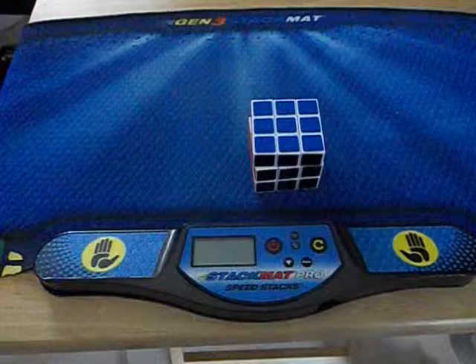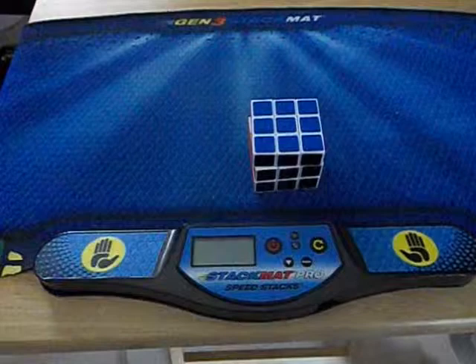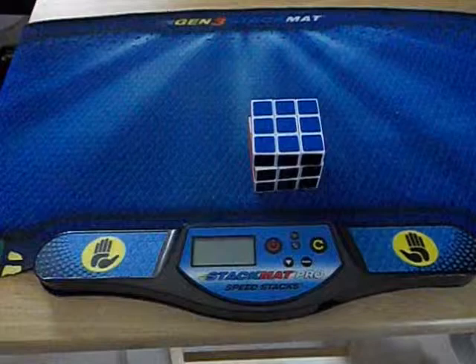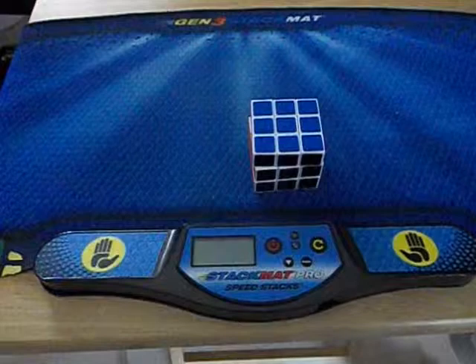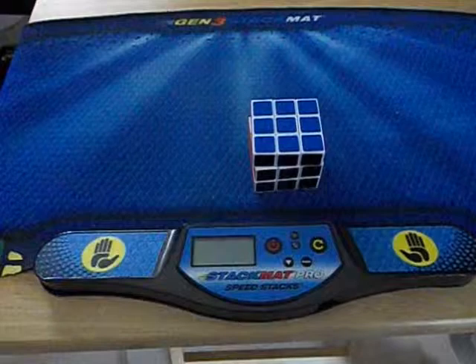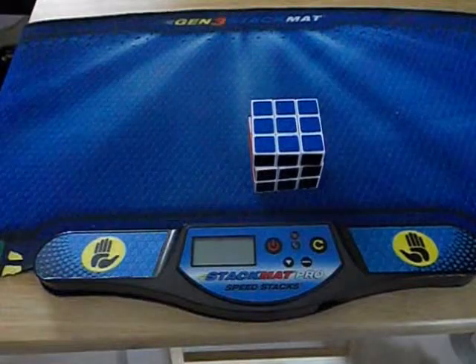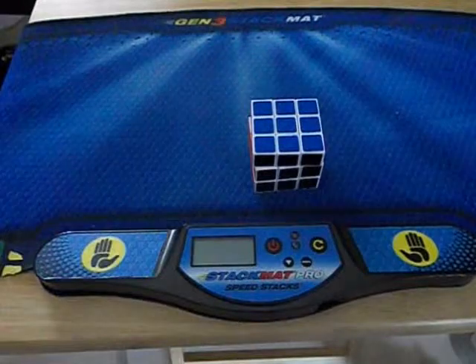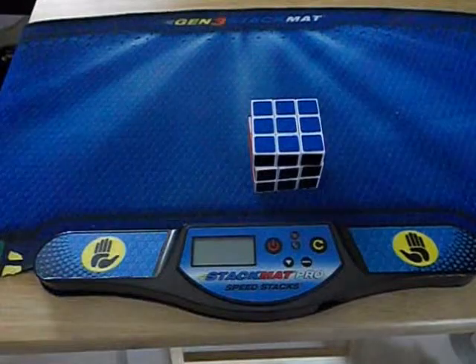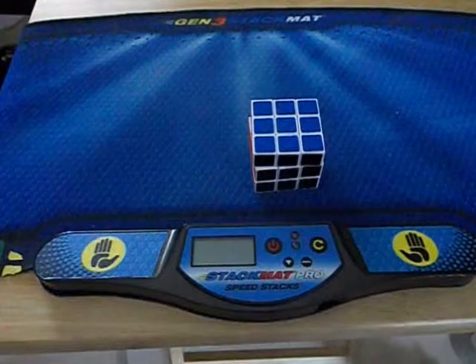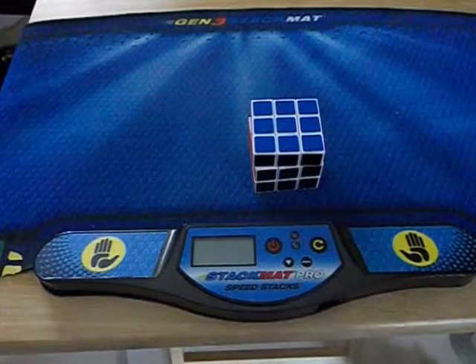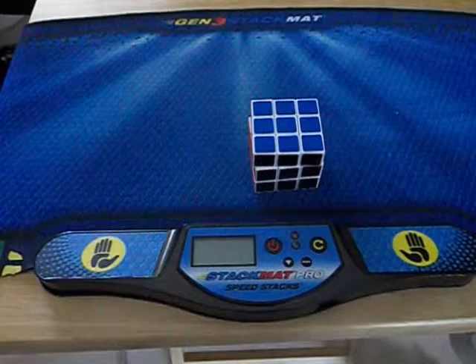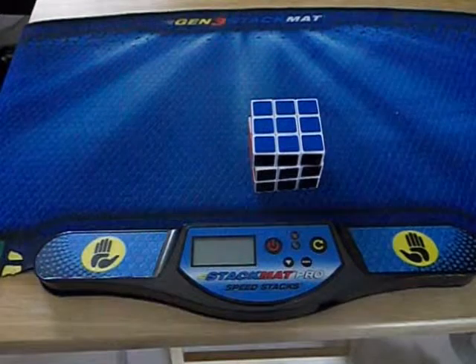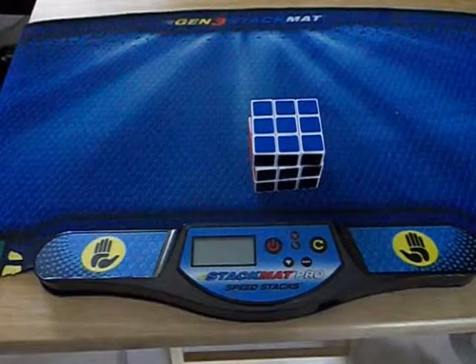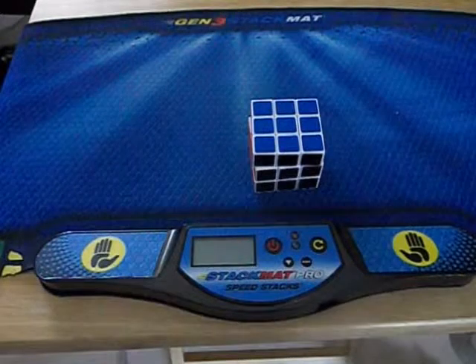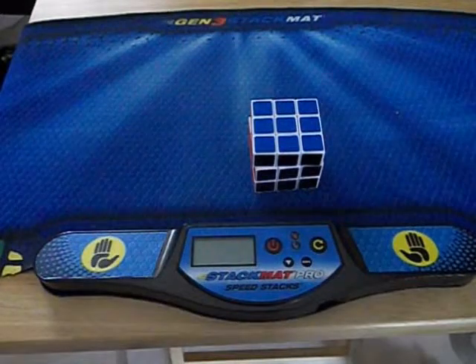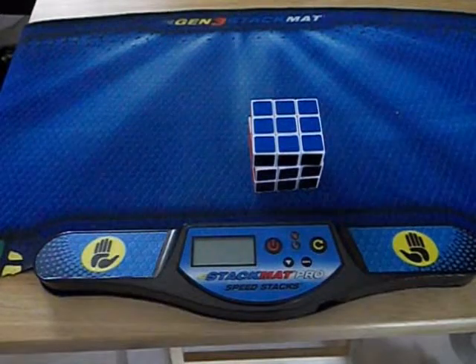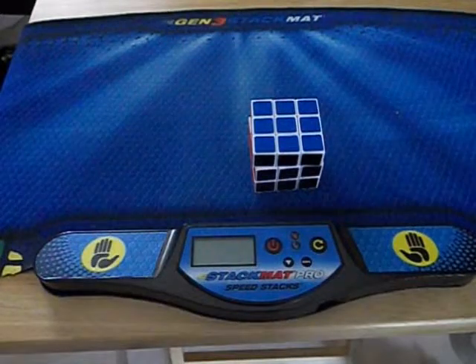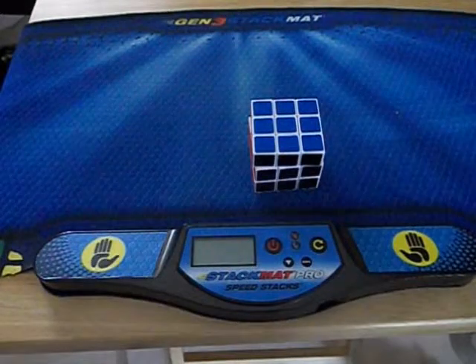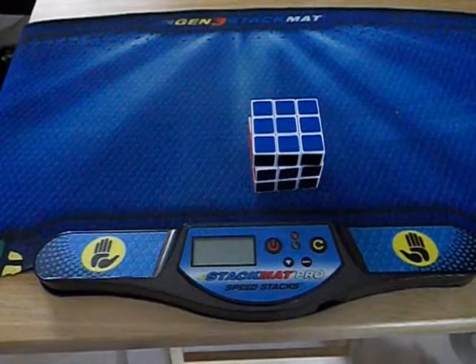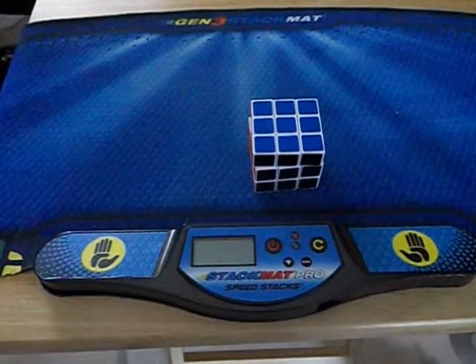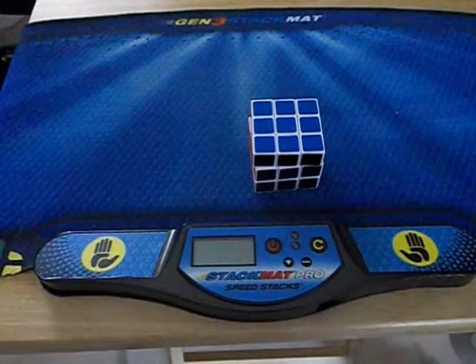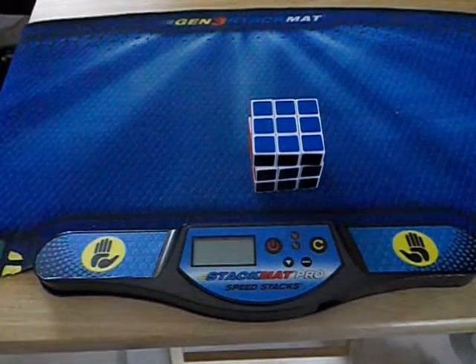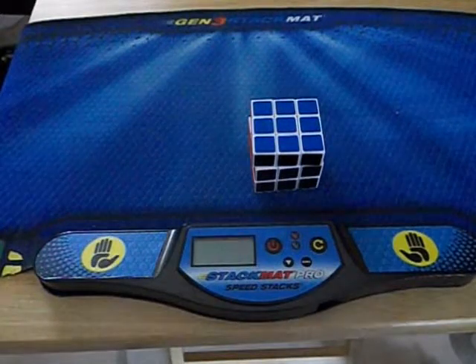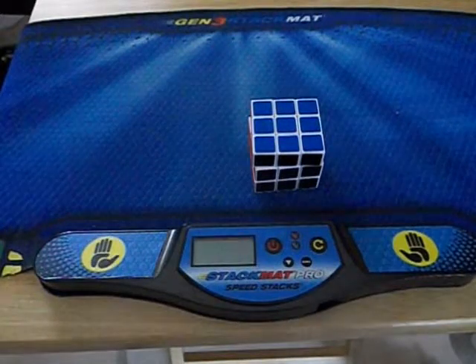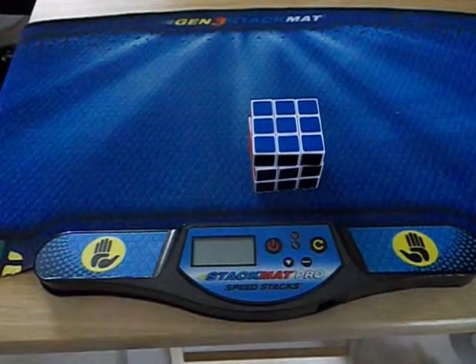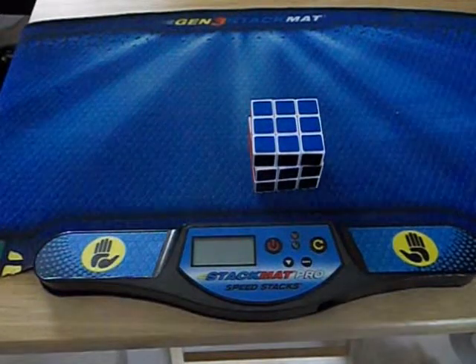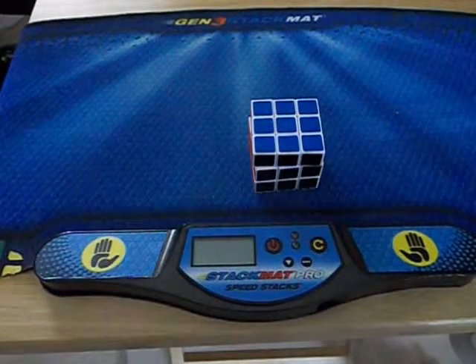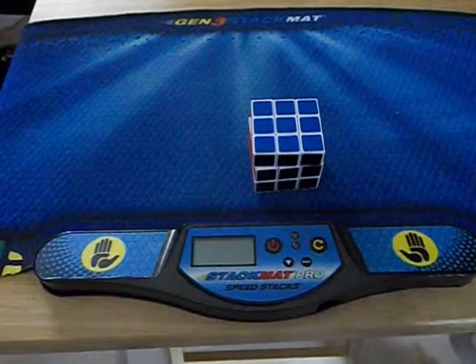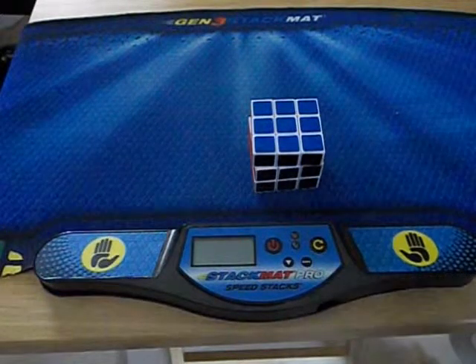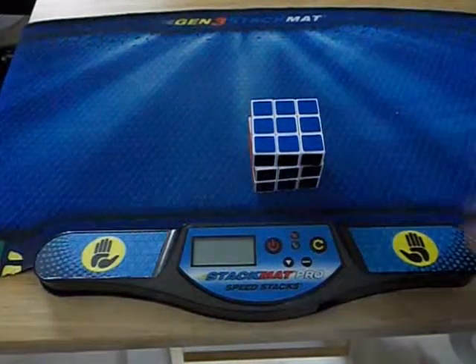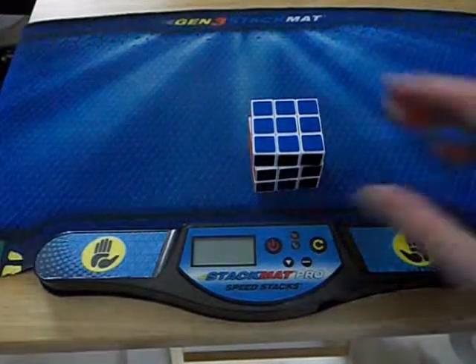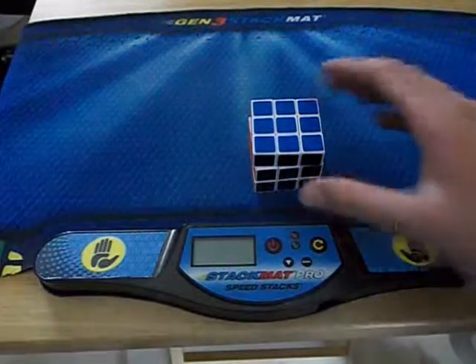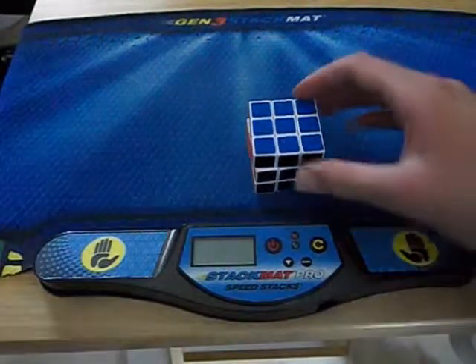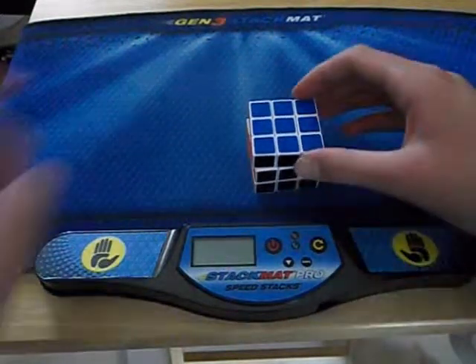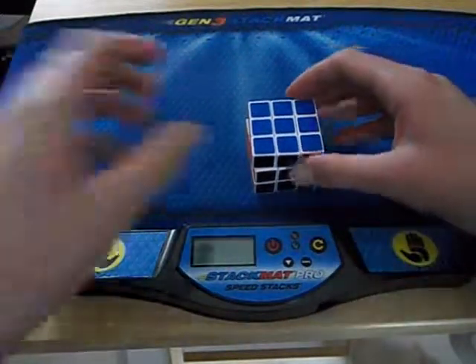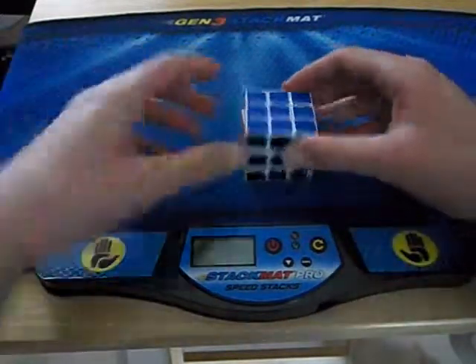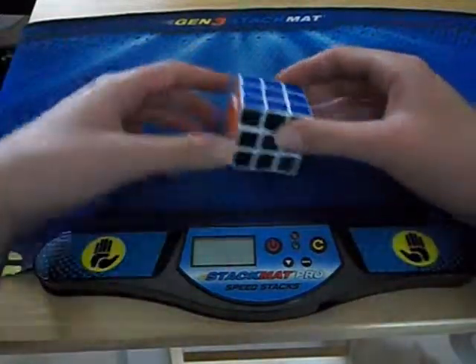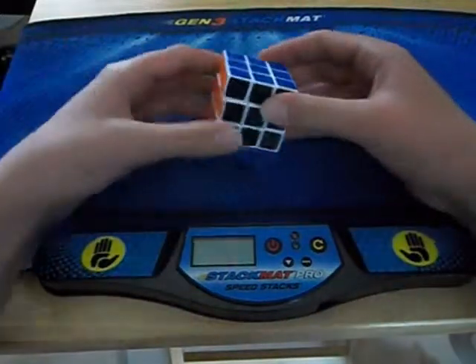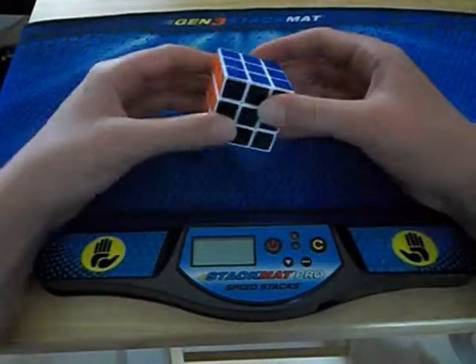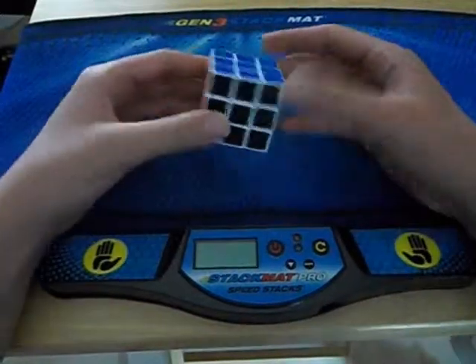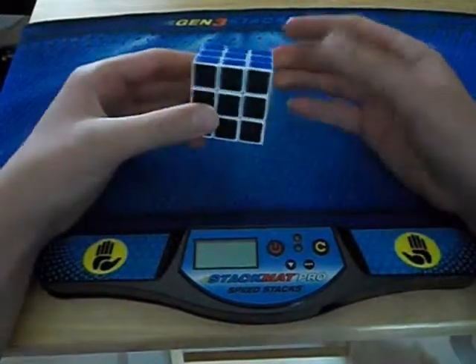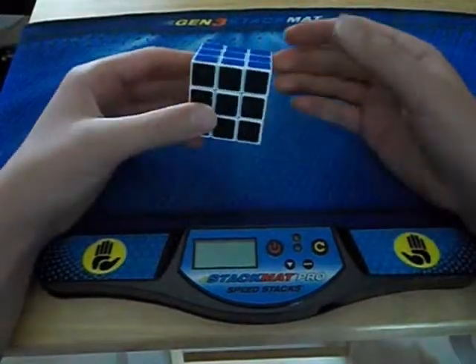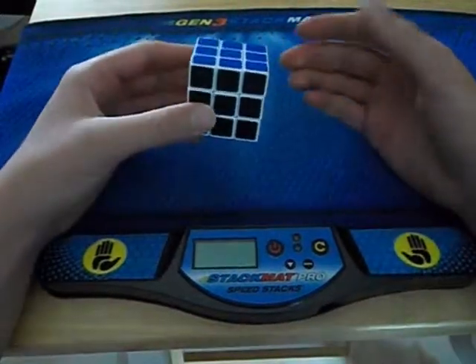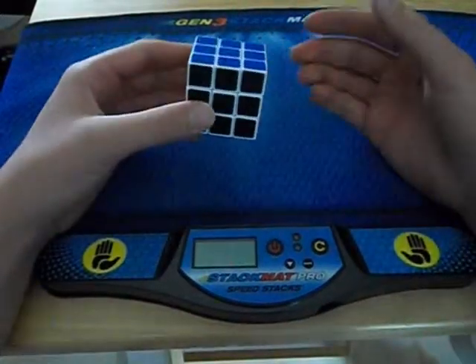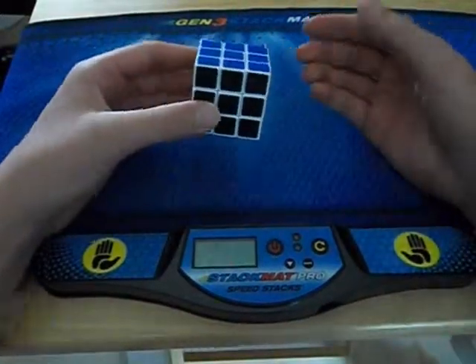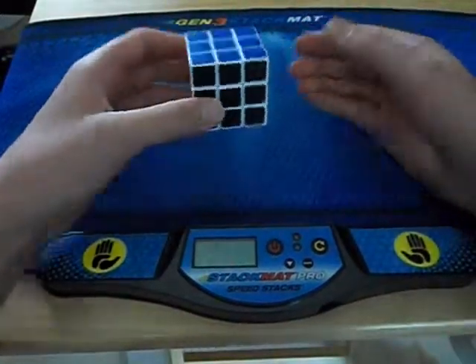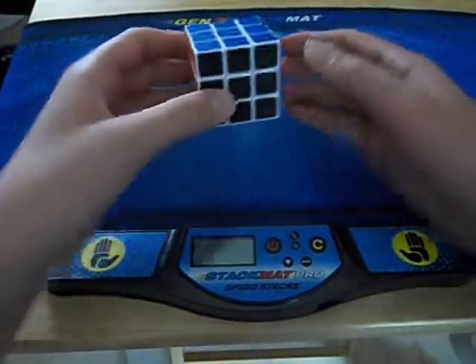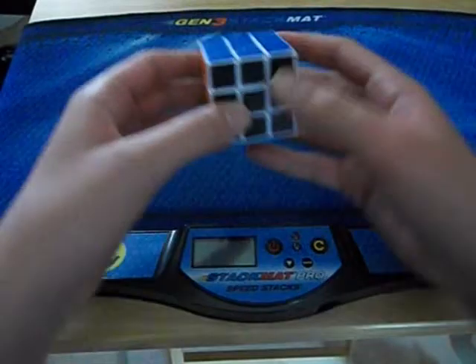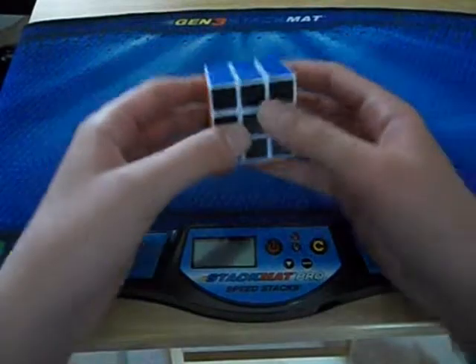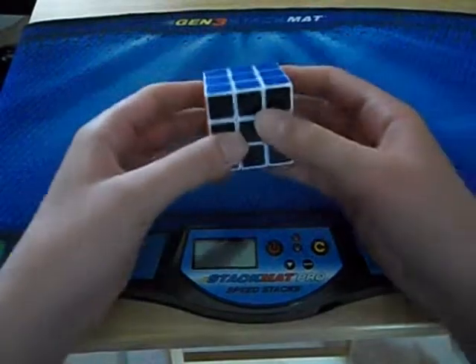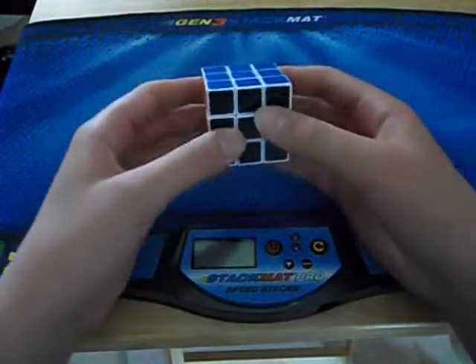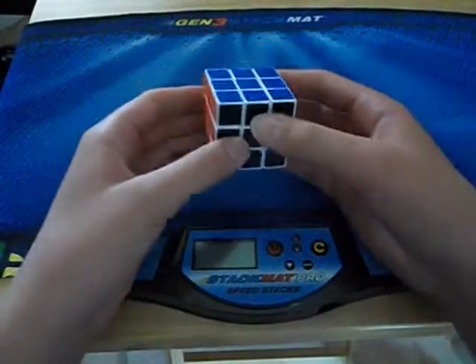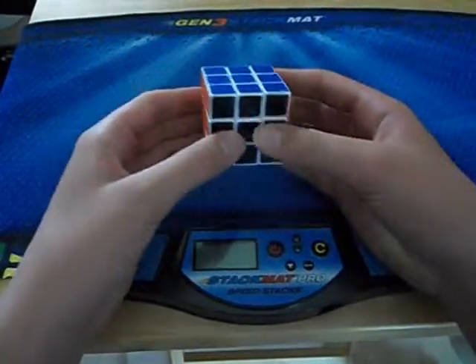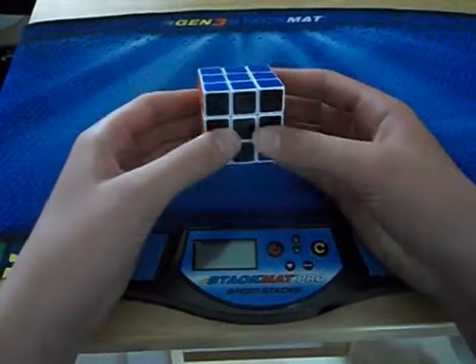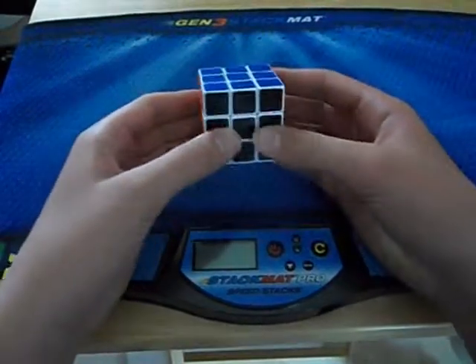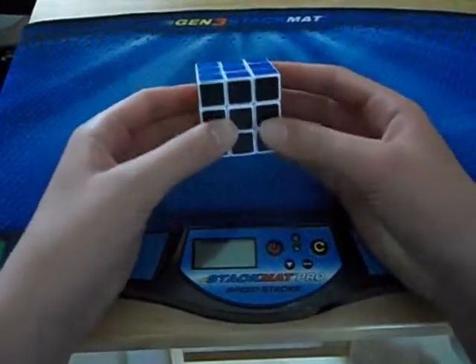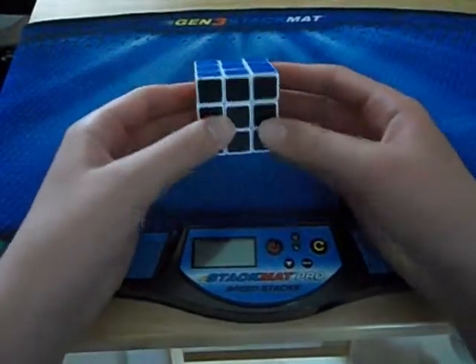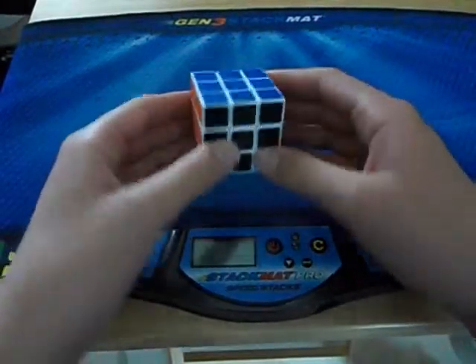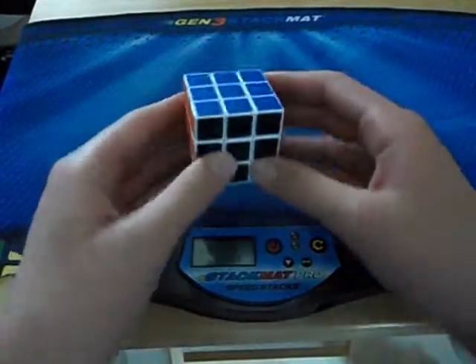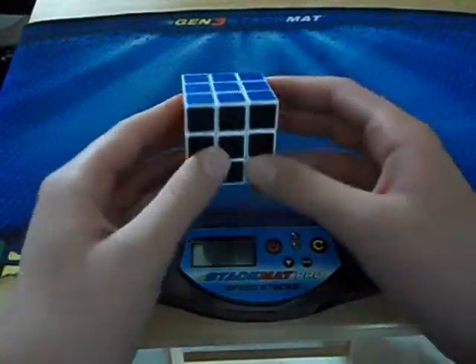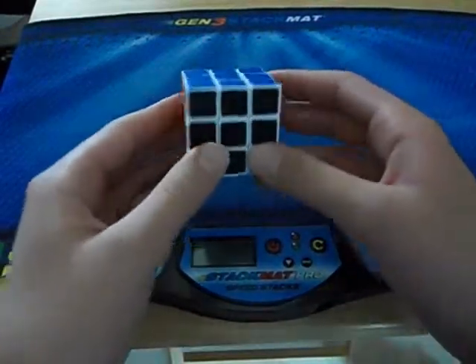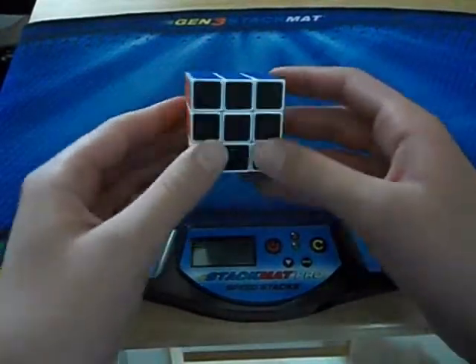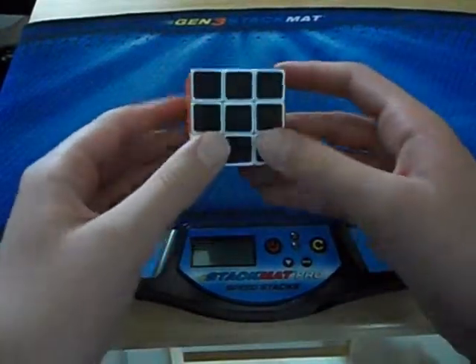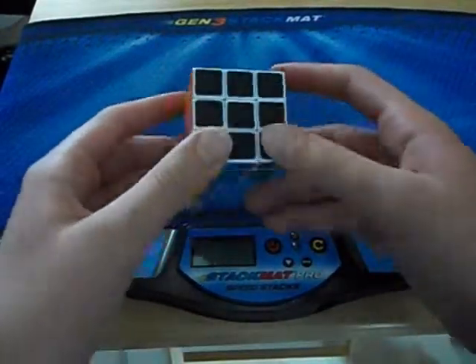Hello YouTube. In this video I'm going to be reviewing the mini Diancheng 3x3 cube.